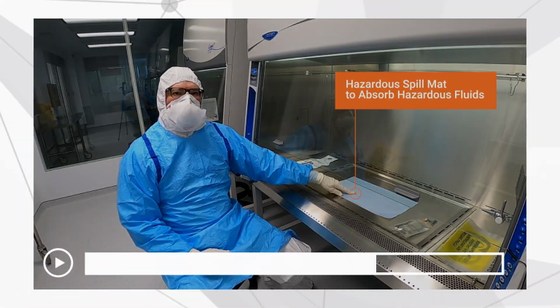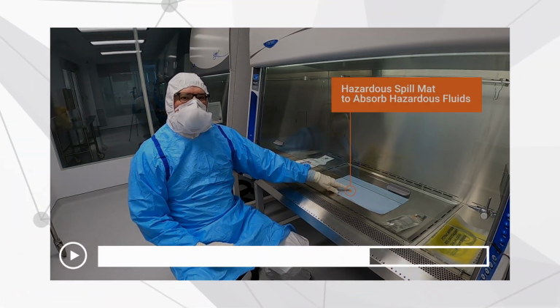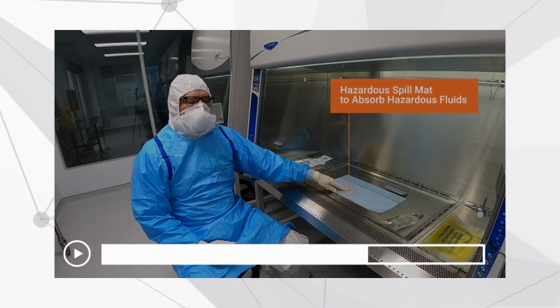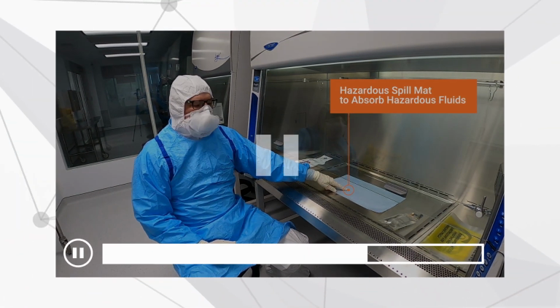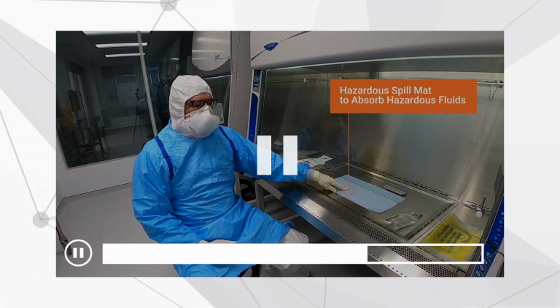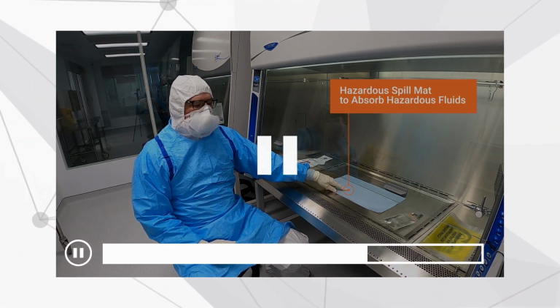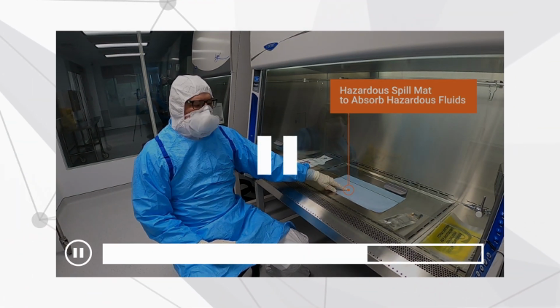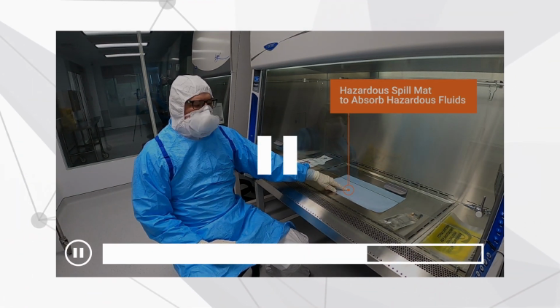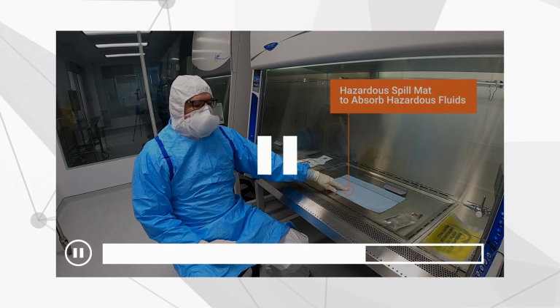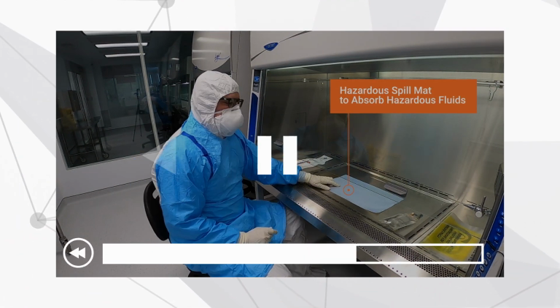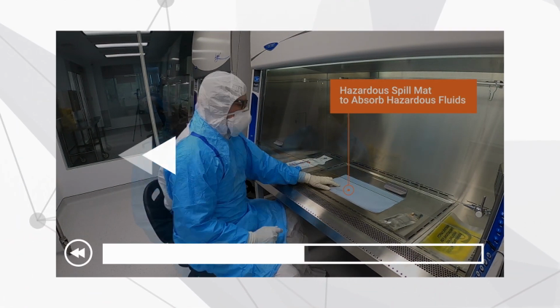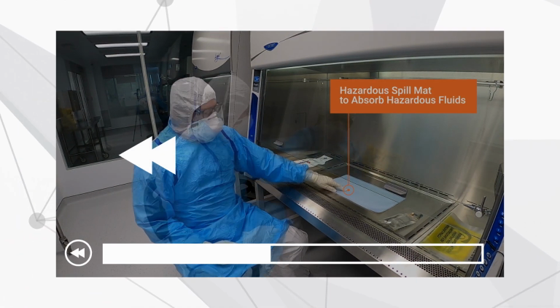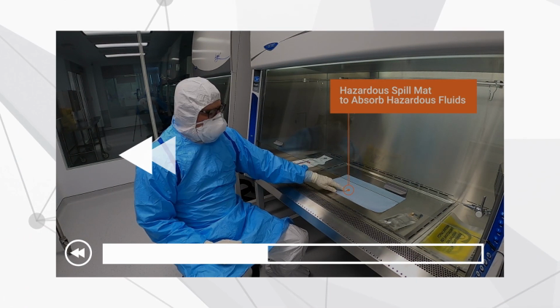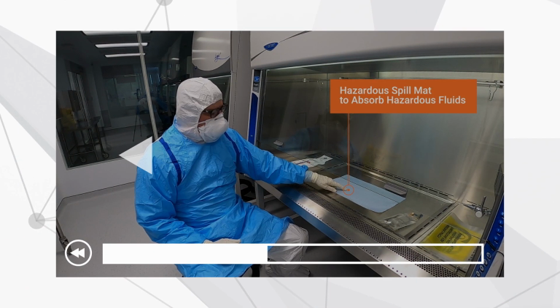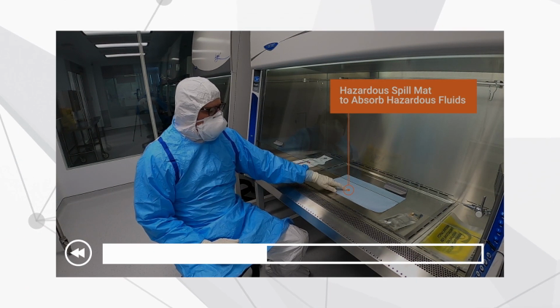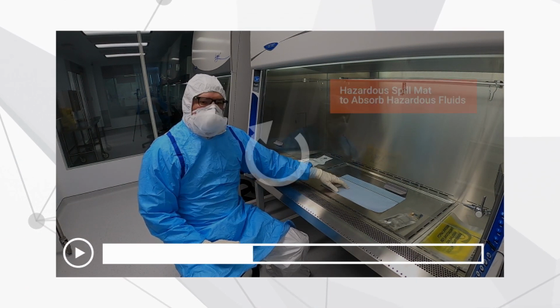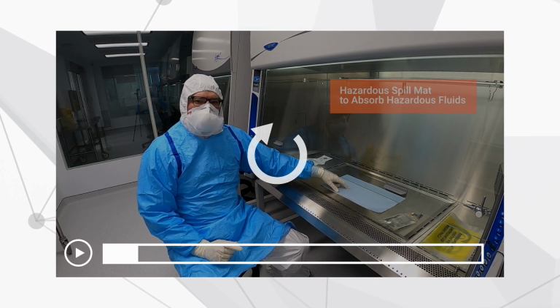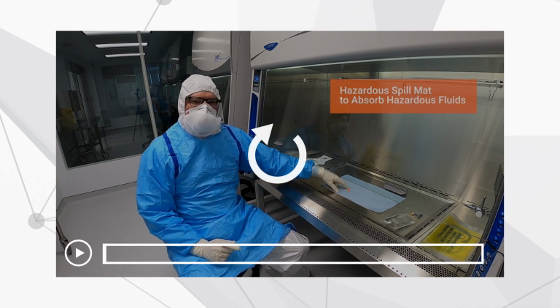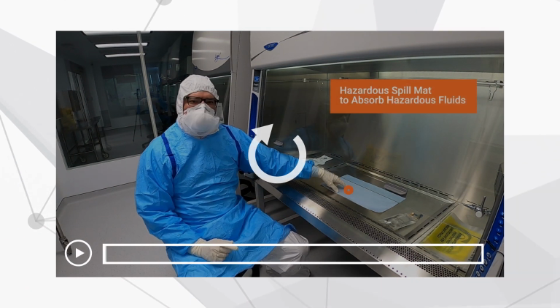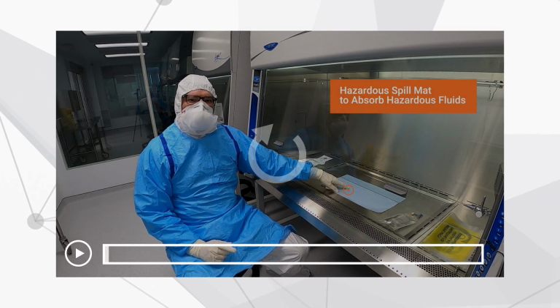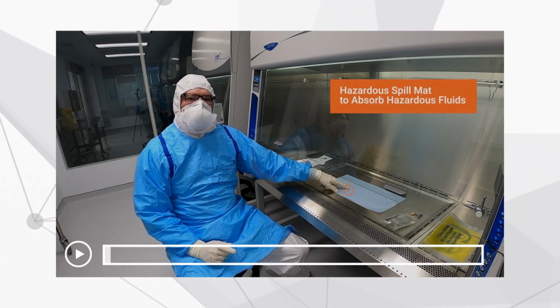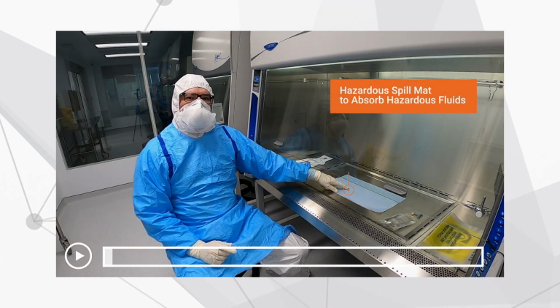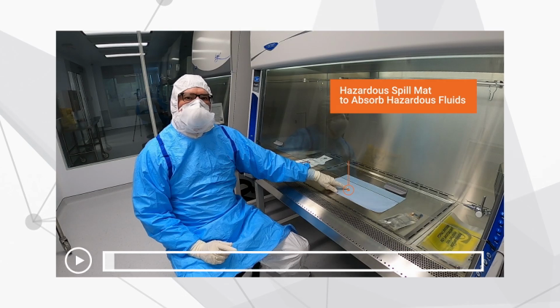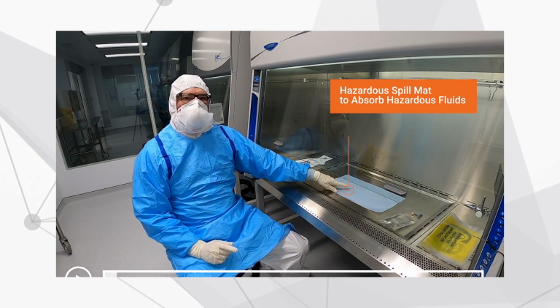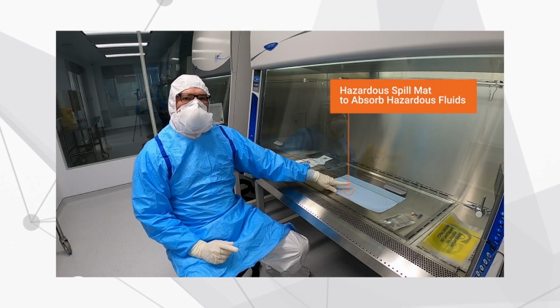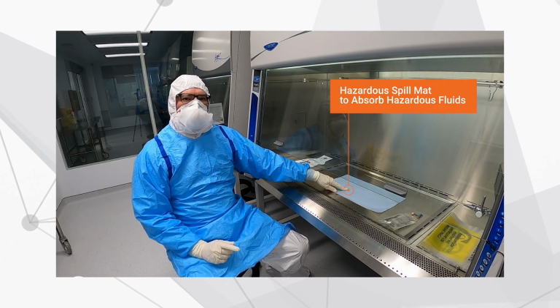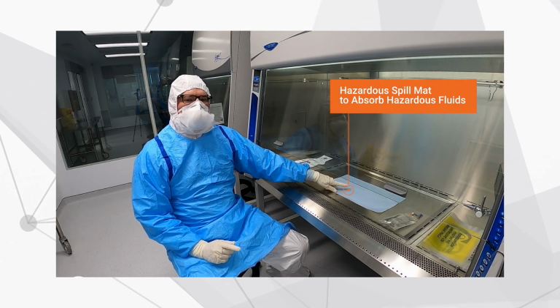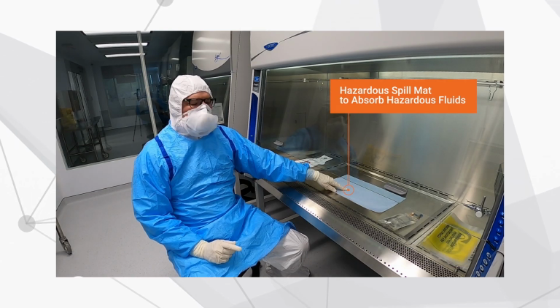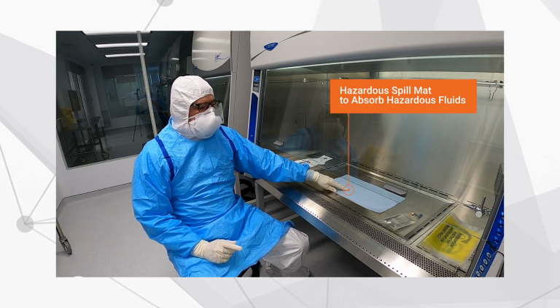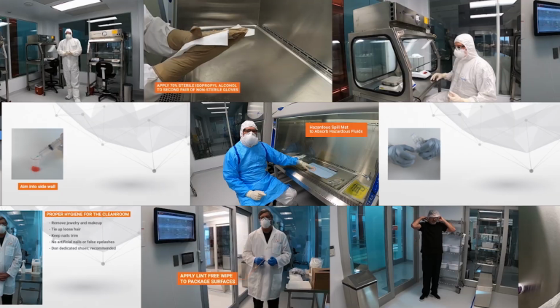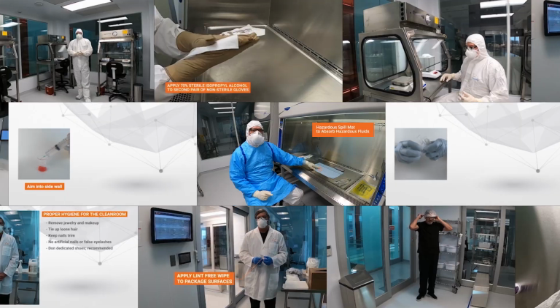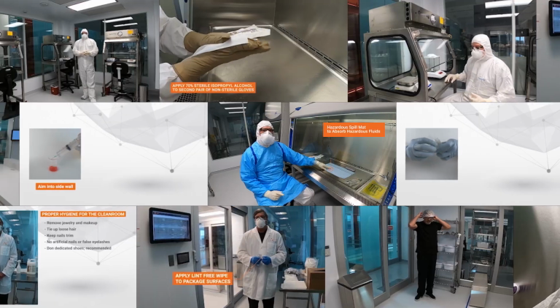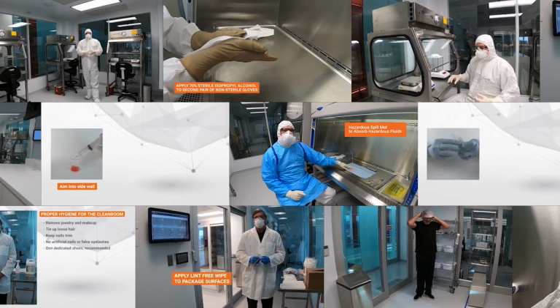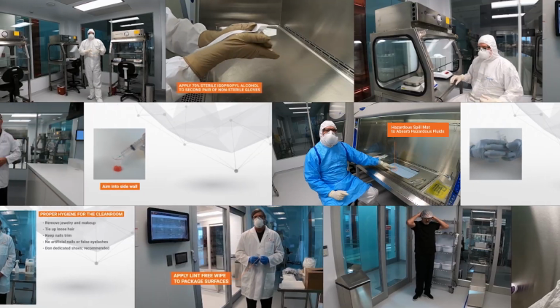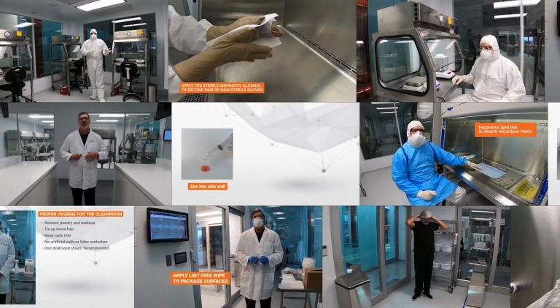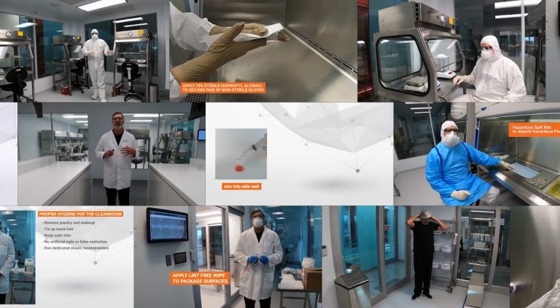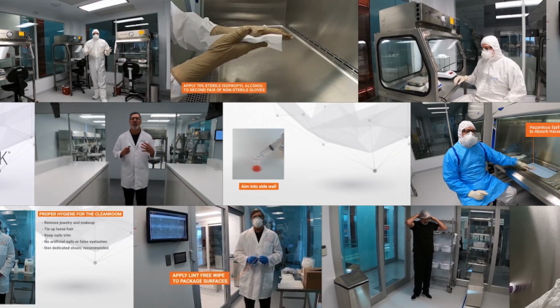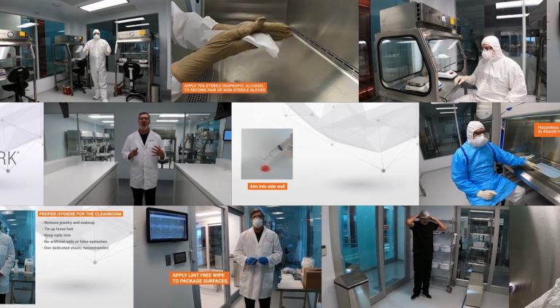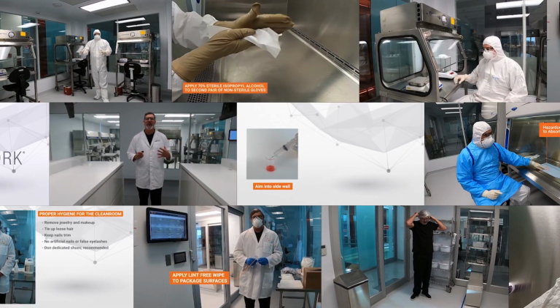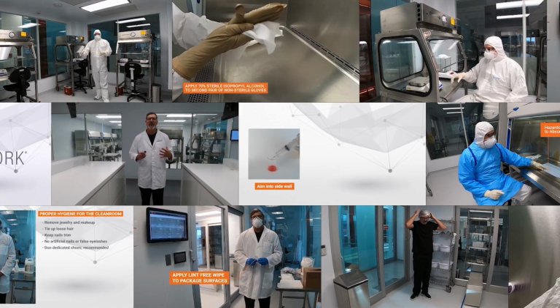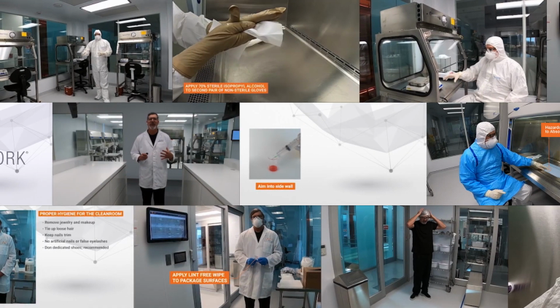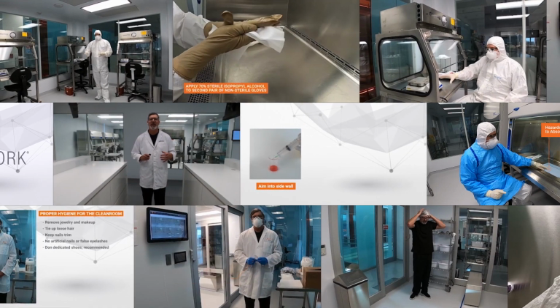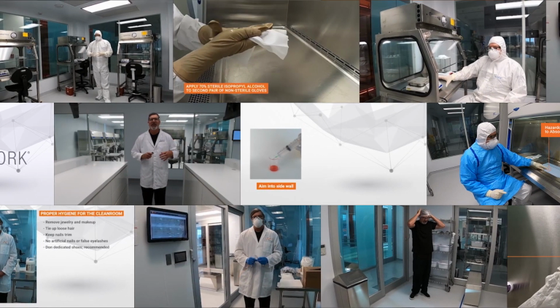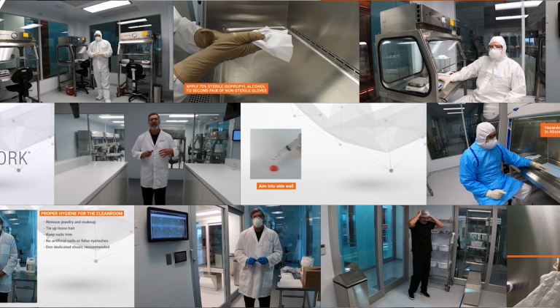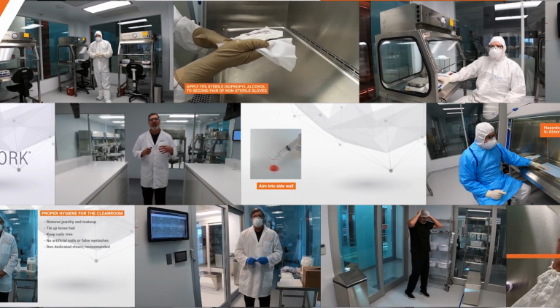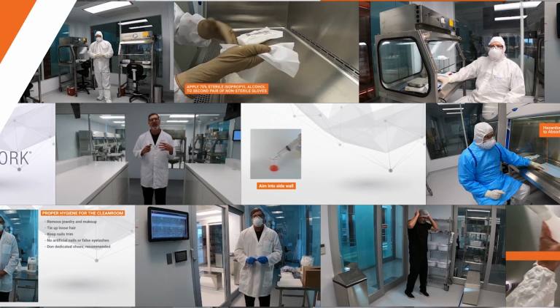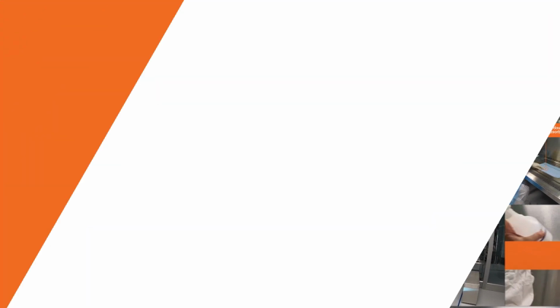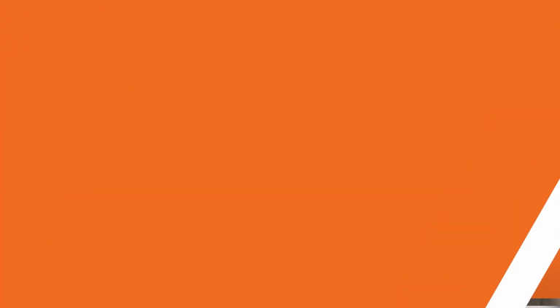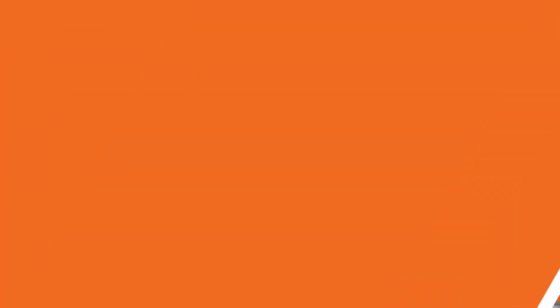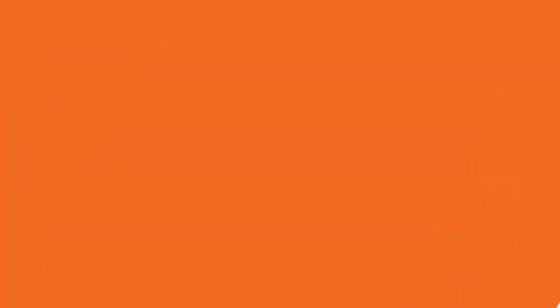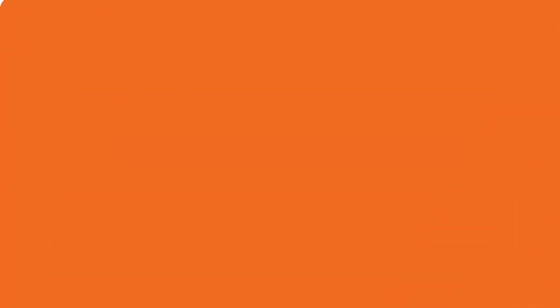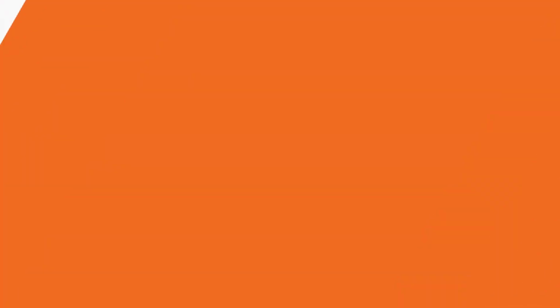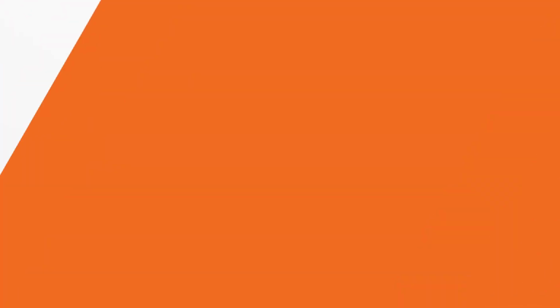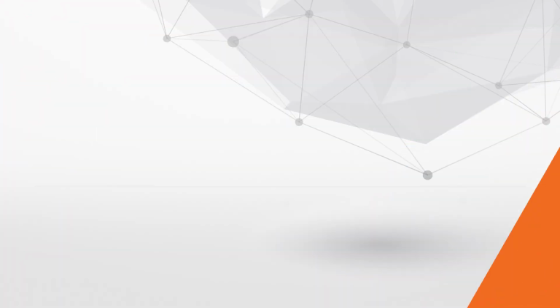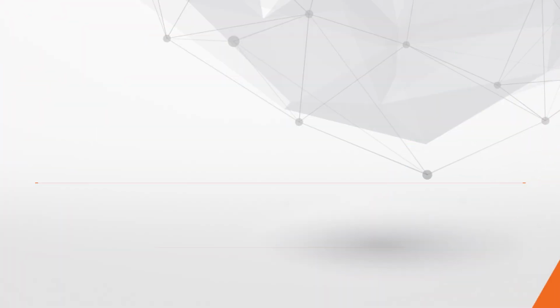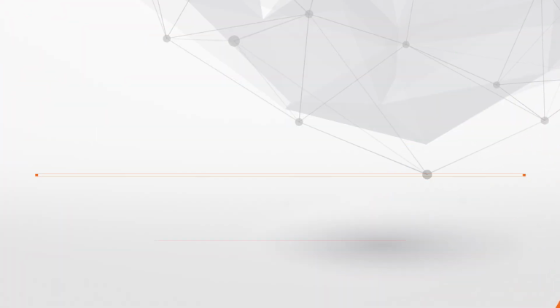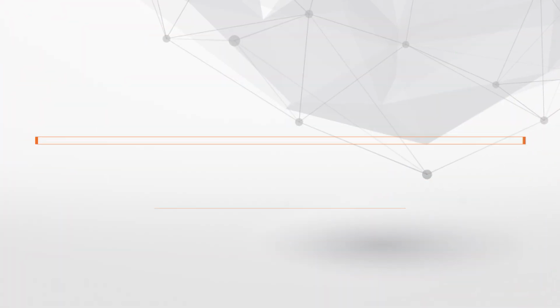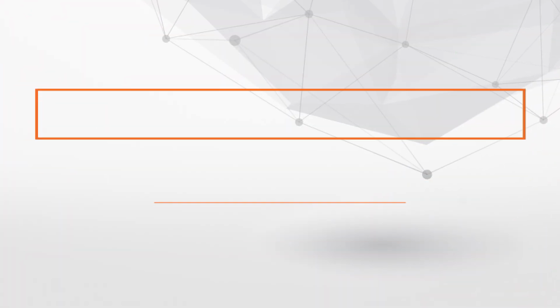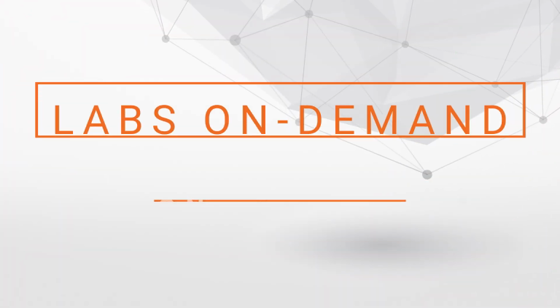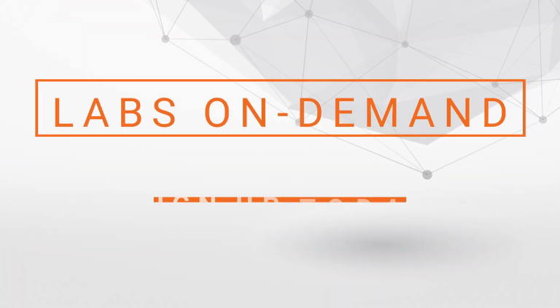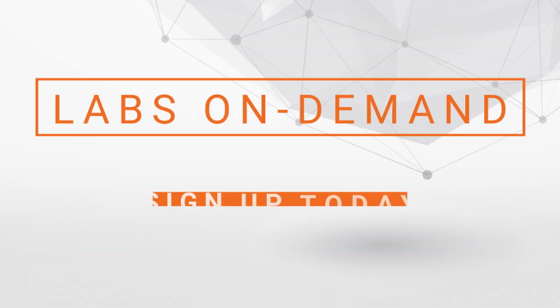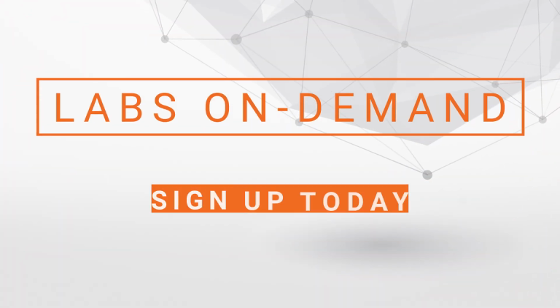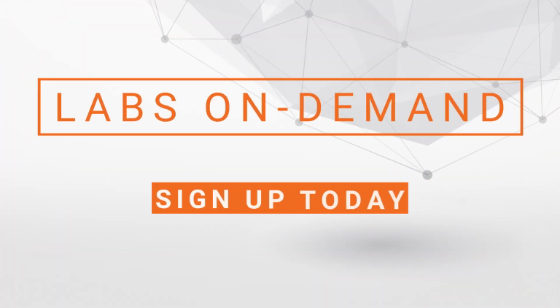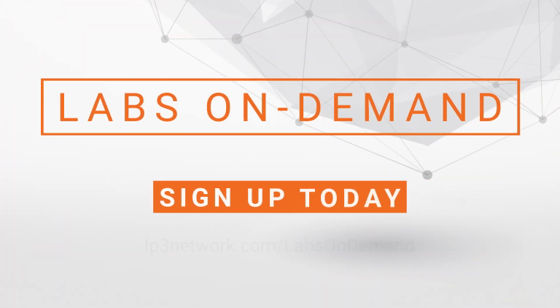Pause, rewind, repeat and enjoy a convenient audio-visual online experience at your fingertips.